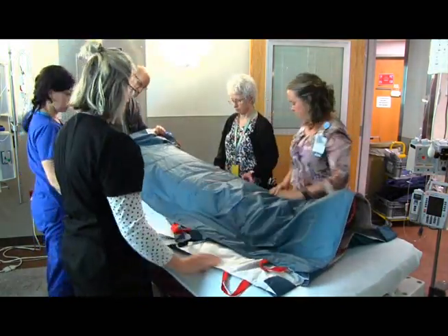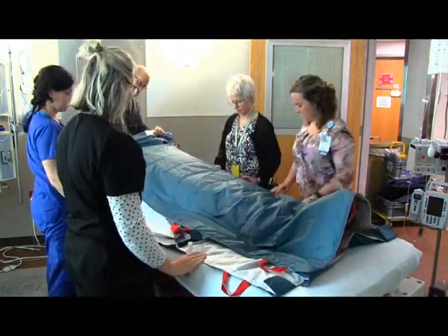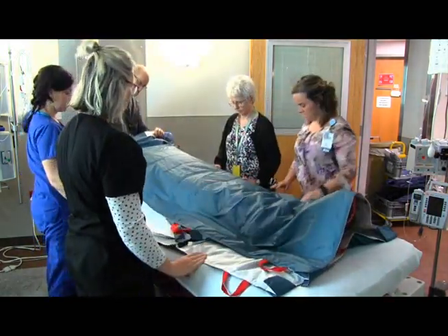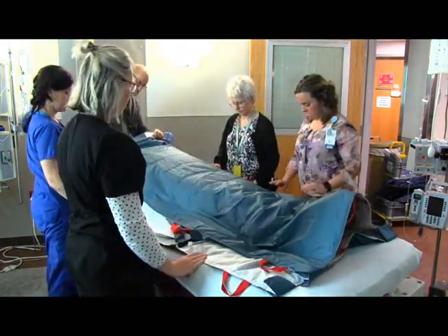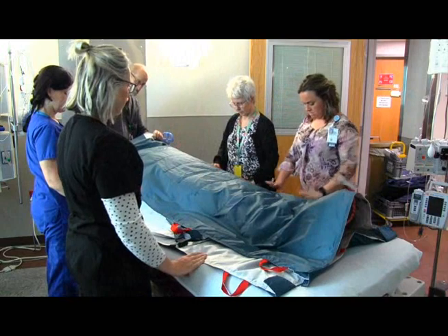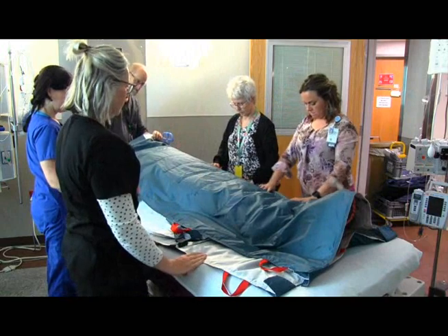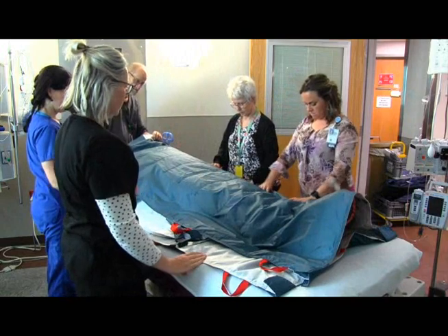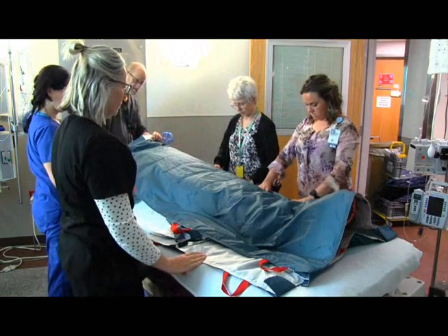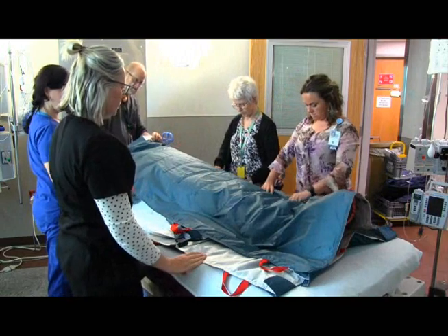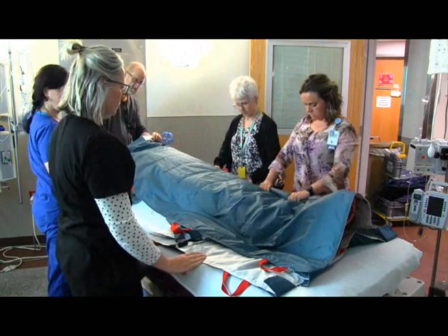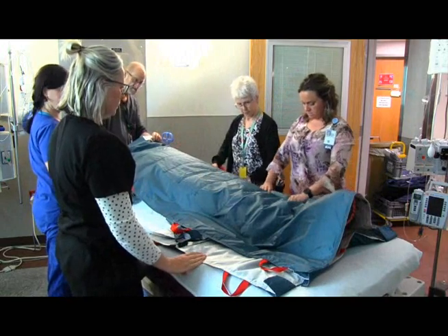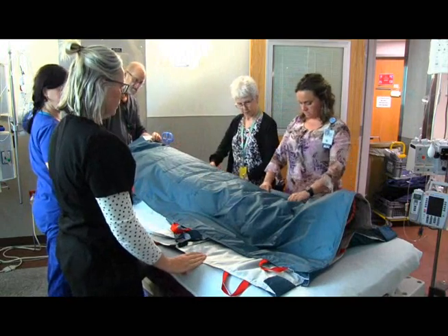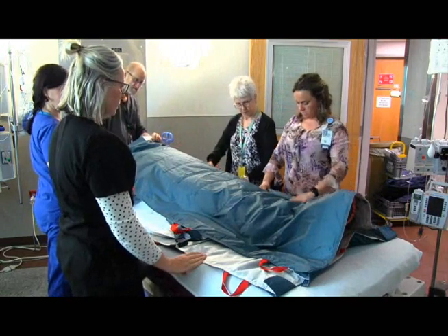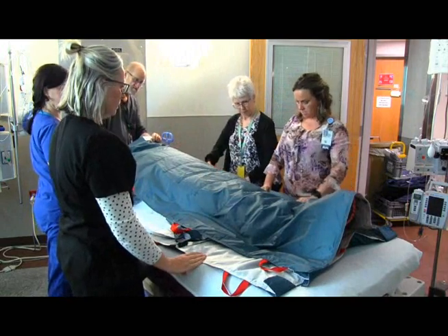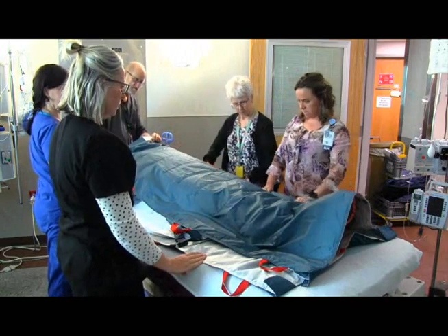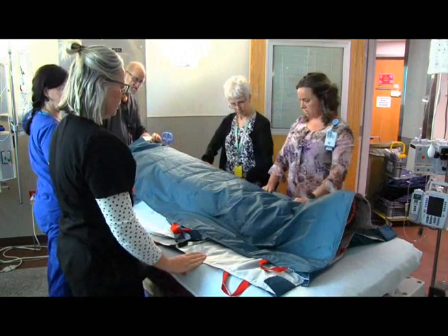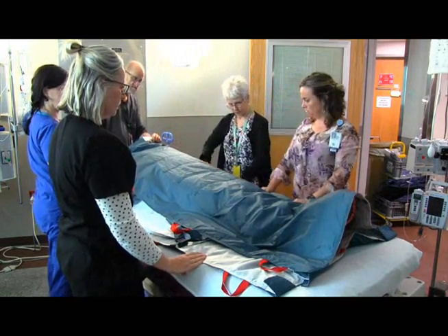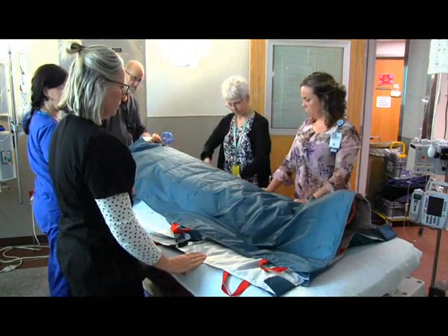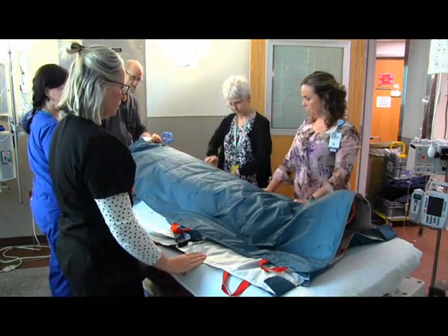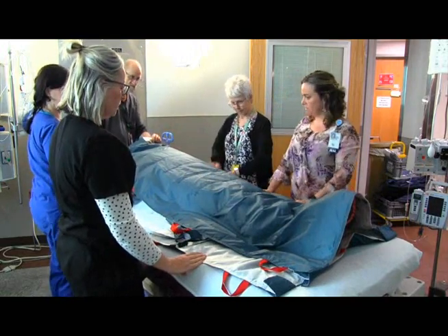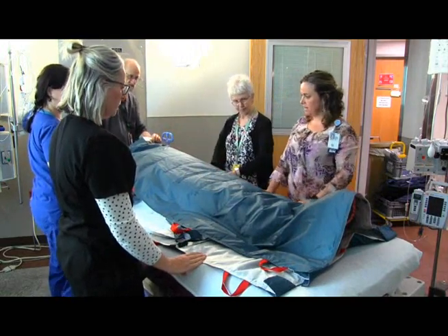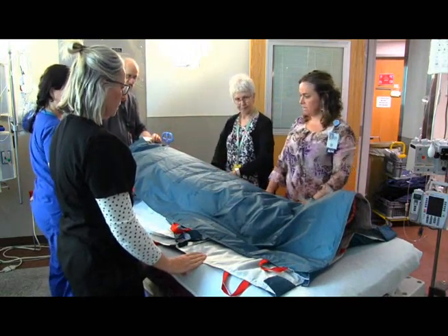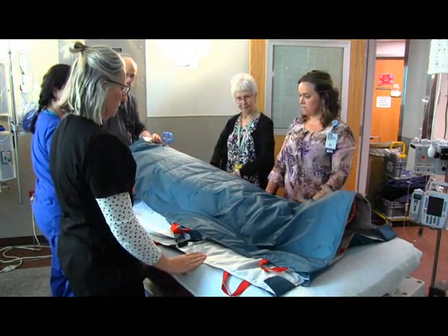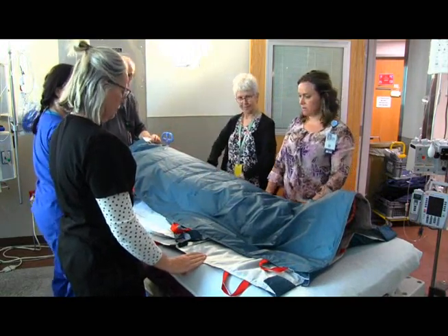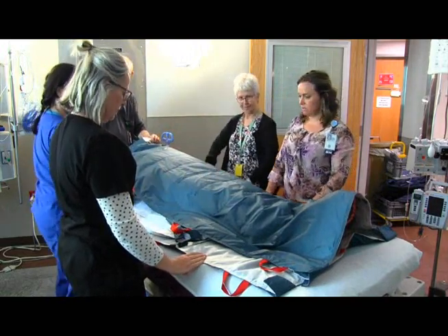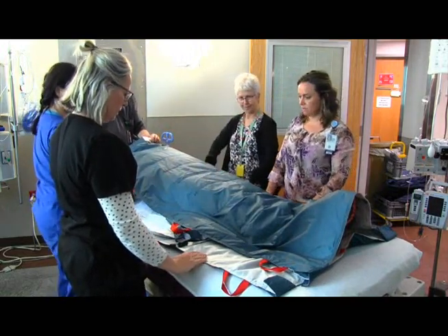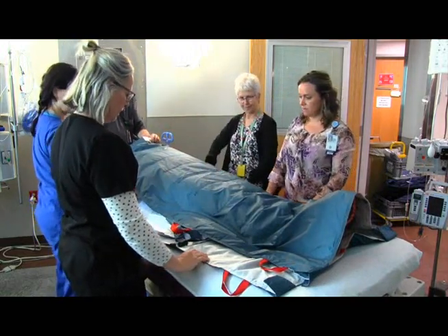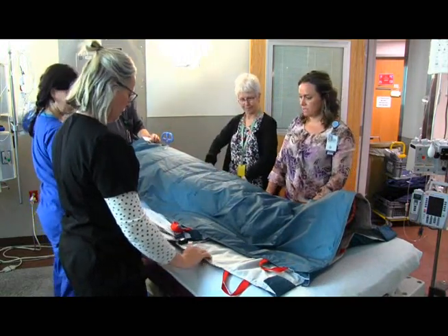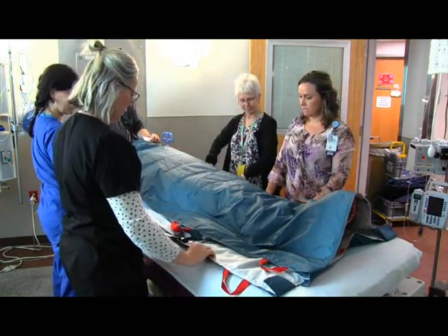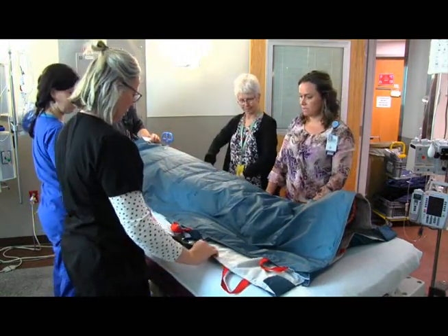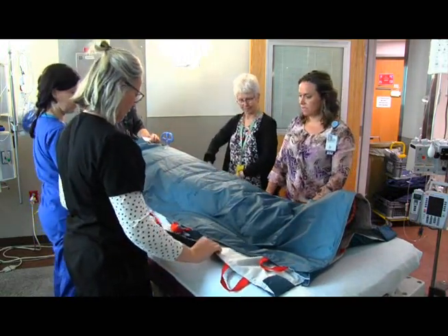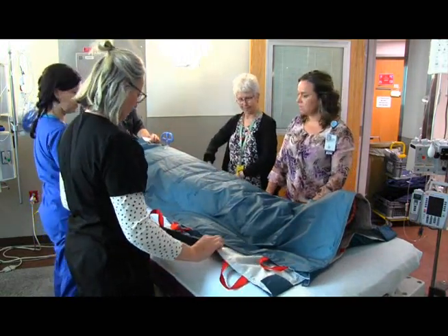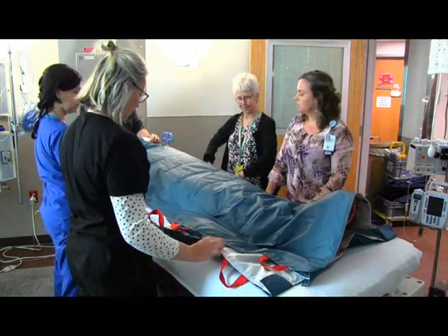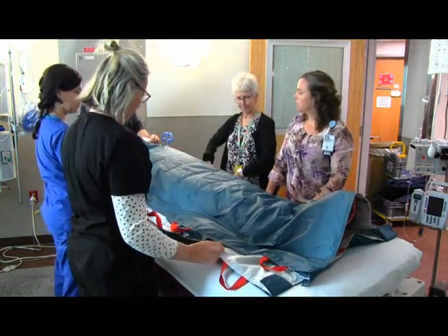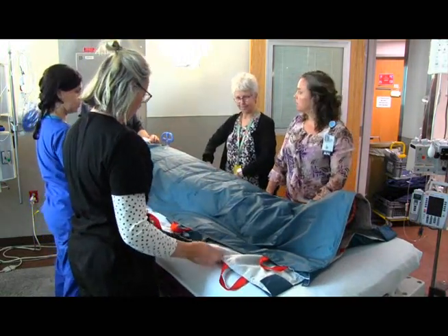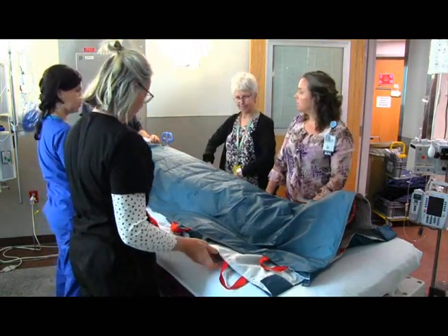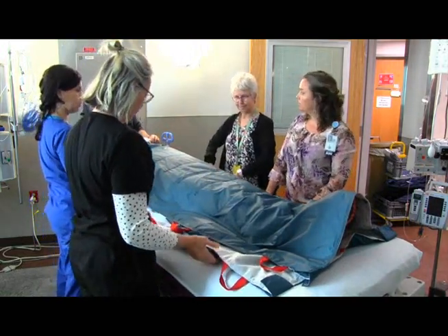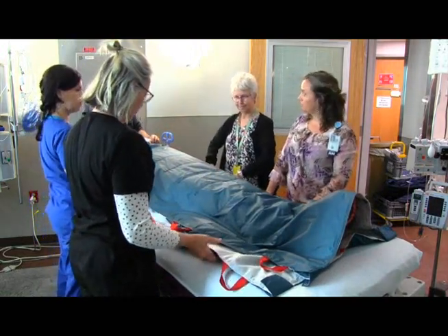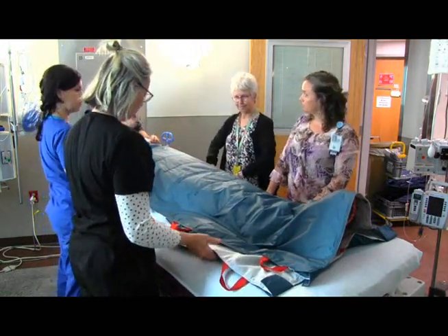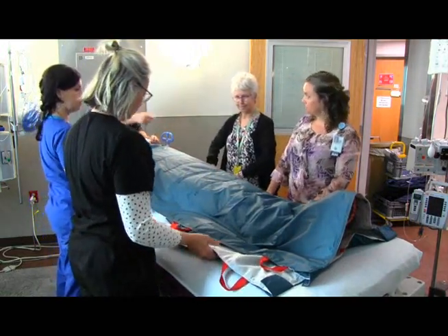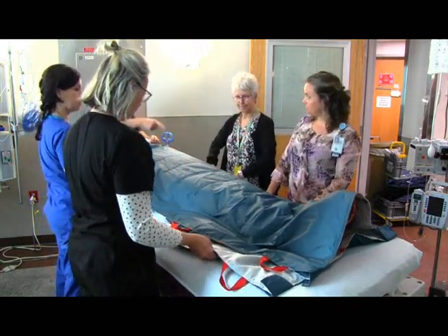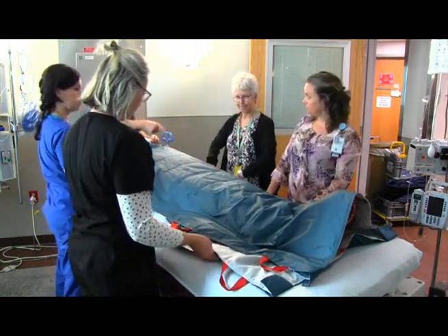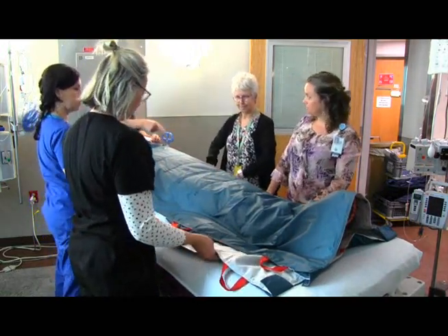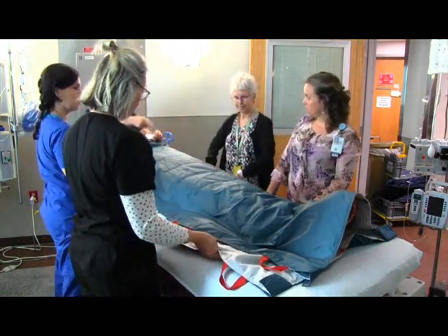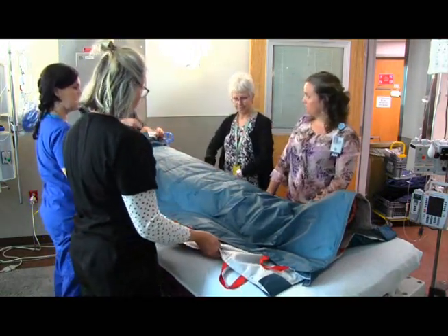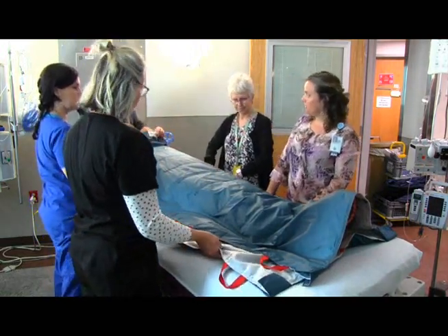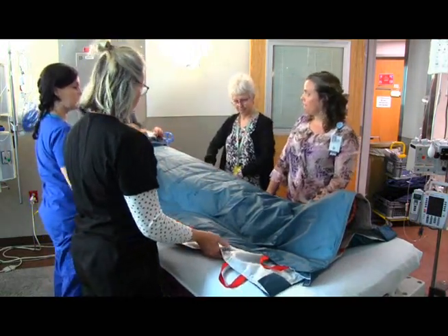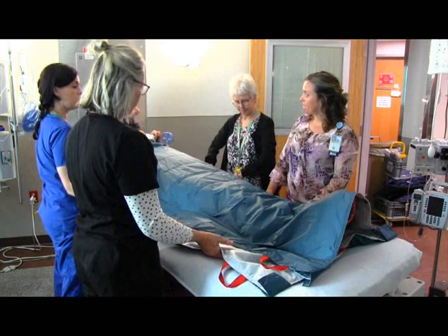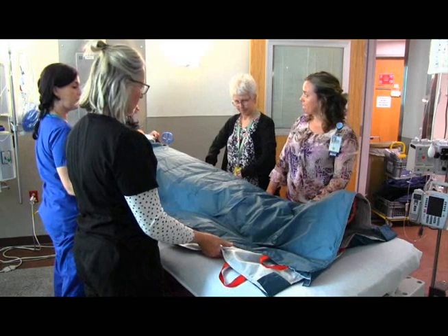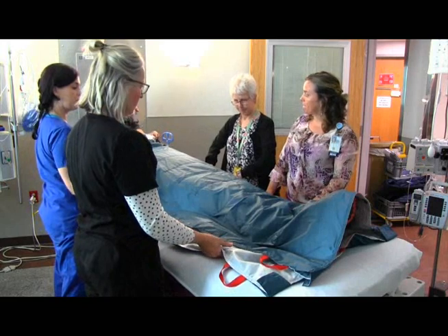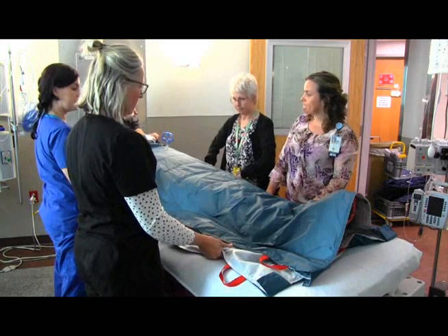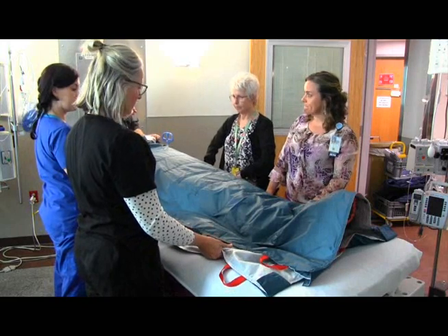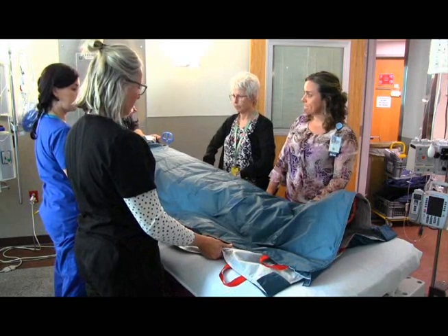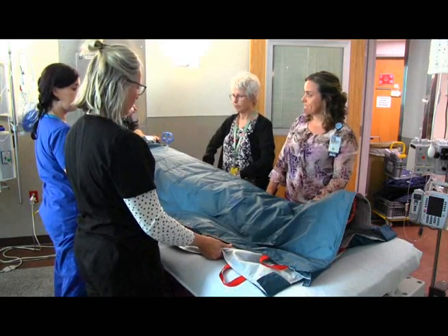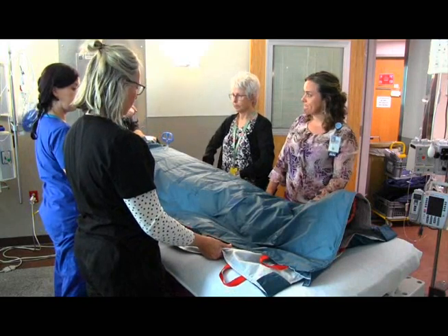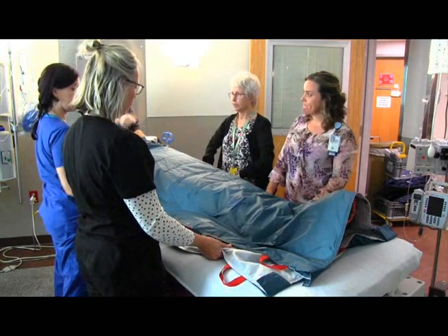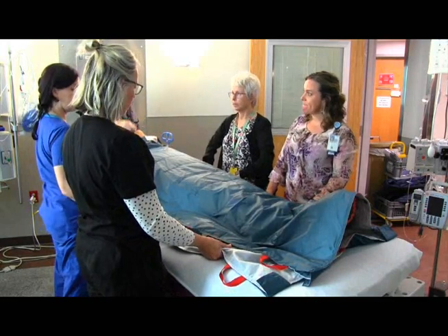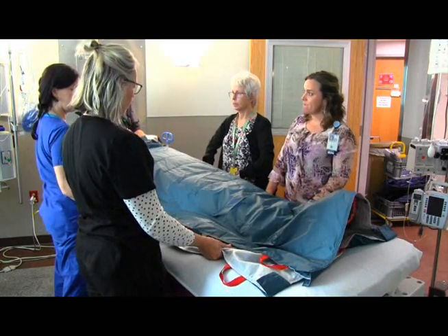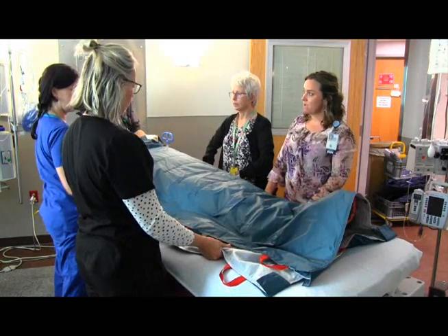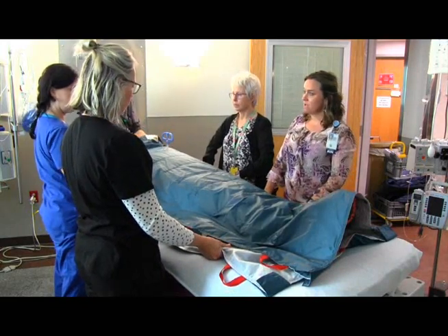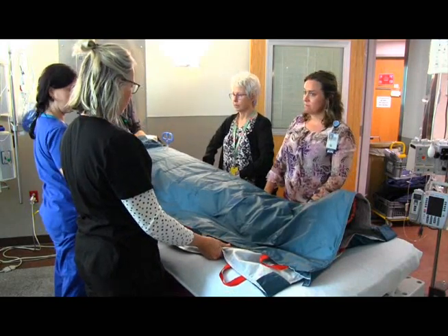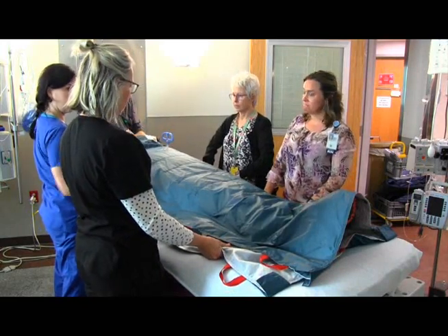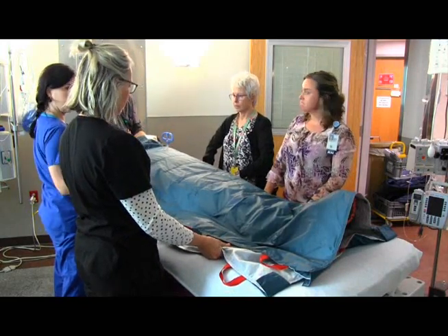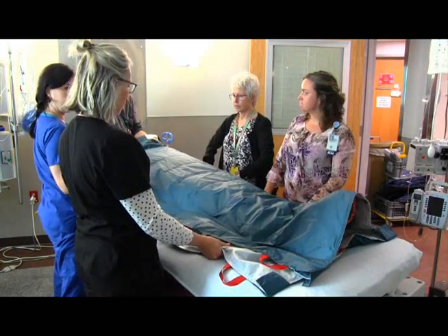Cinders will grasp the bottom mat only with palms up. Receivers will grasp both mats, pushing down and forward.